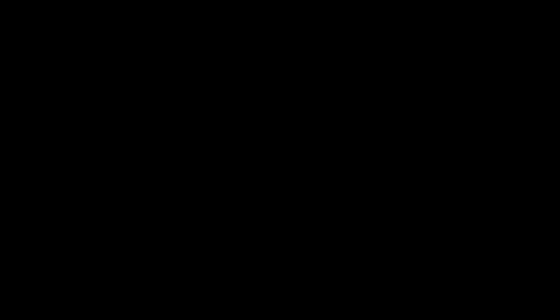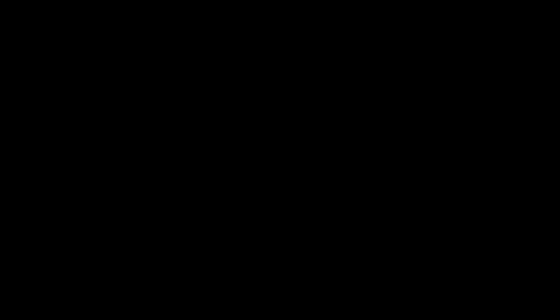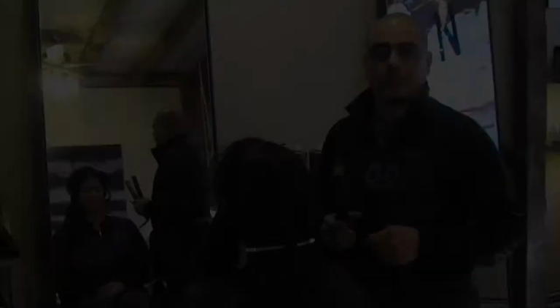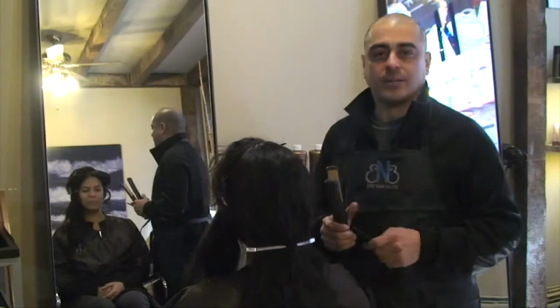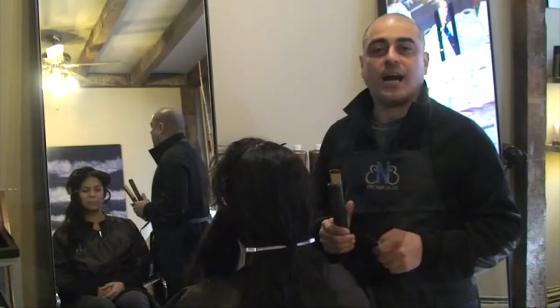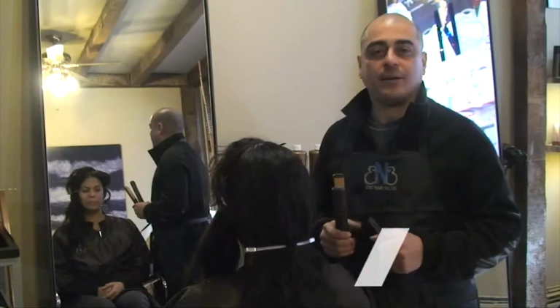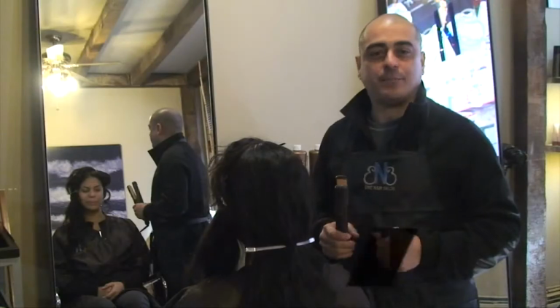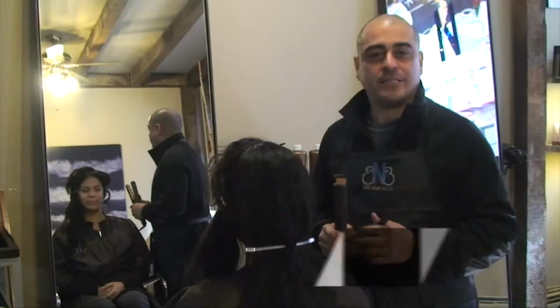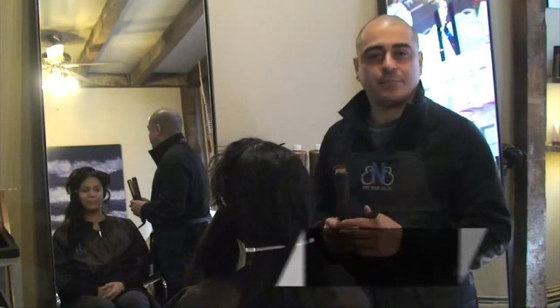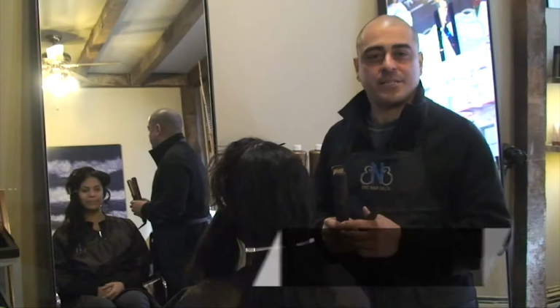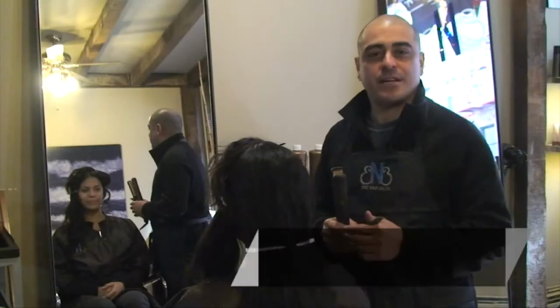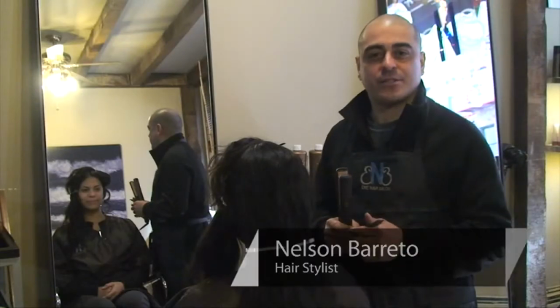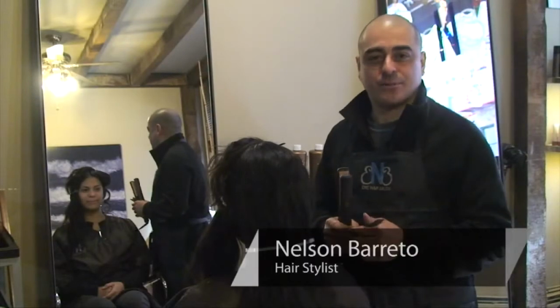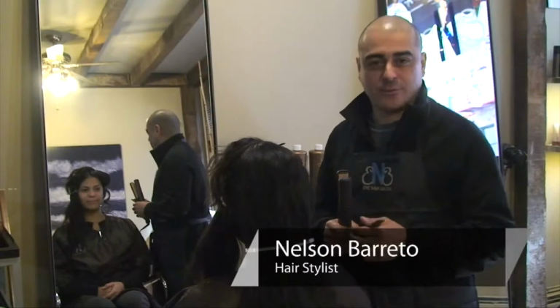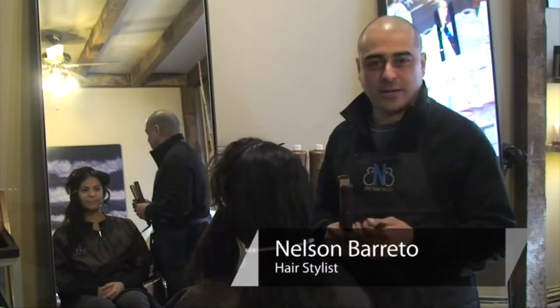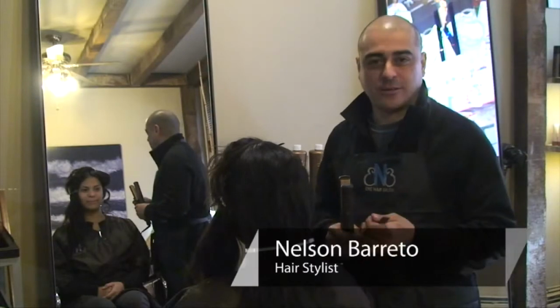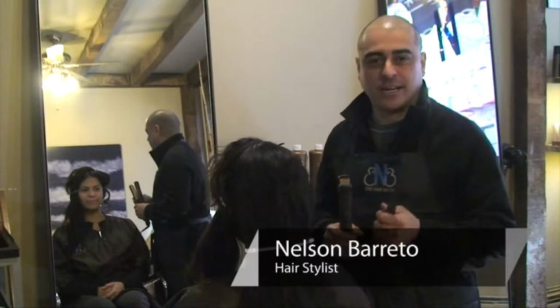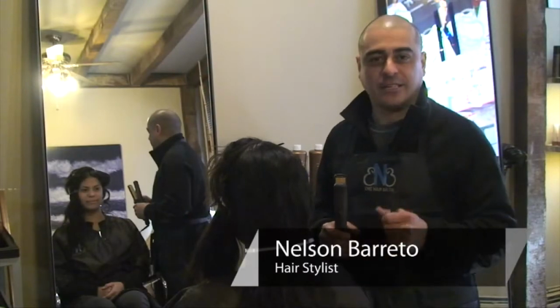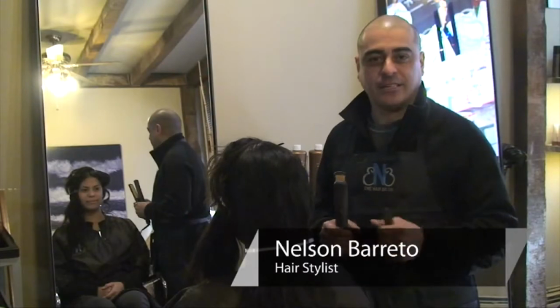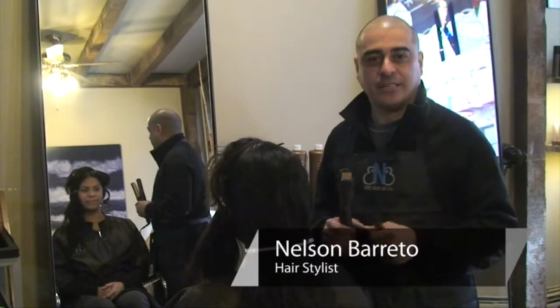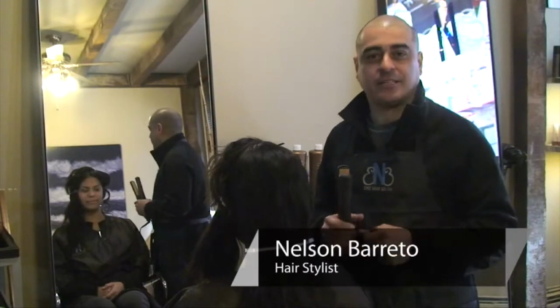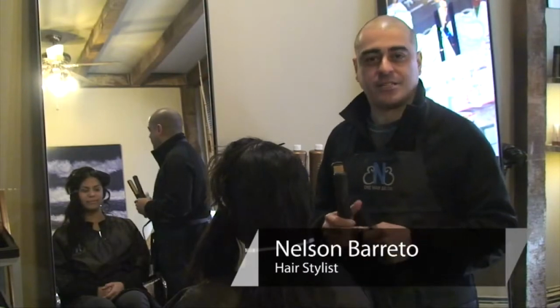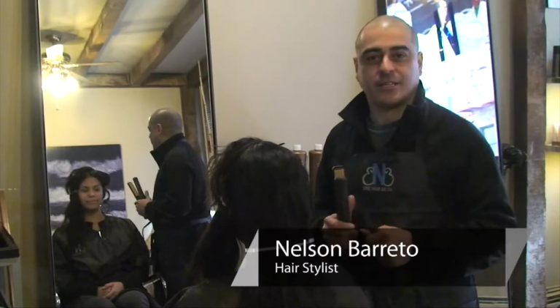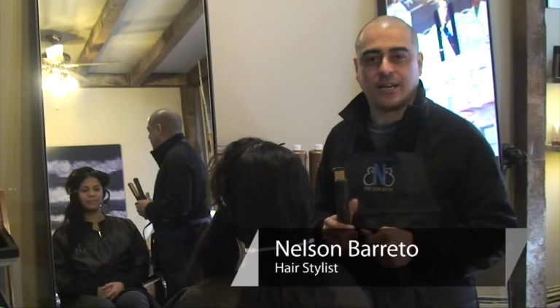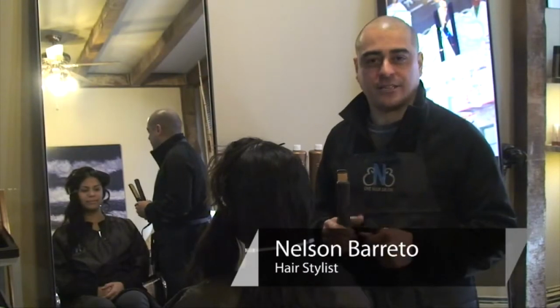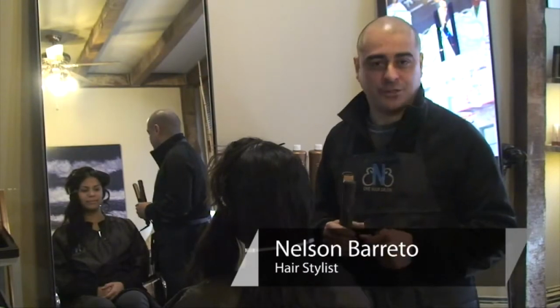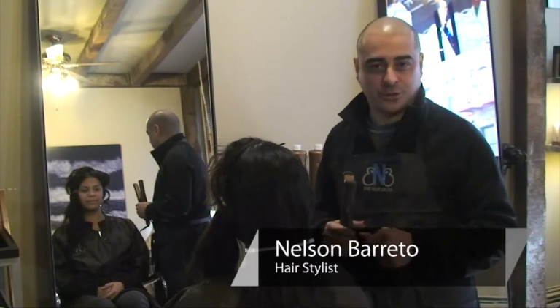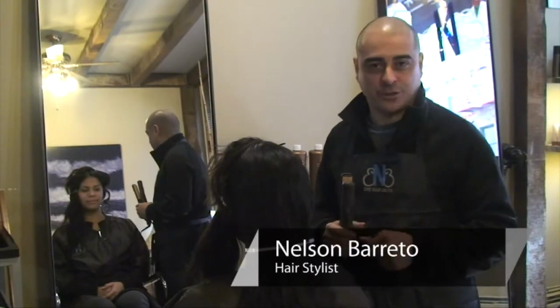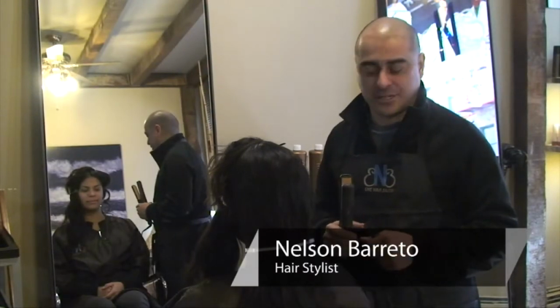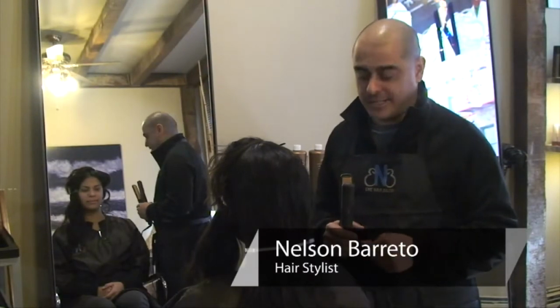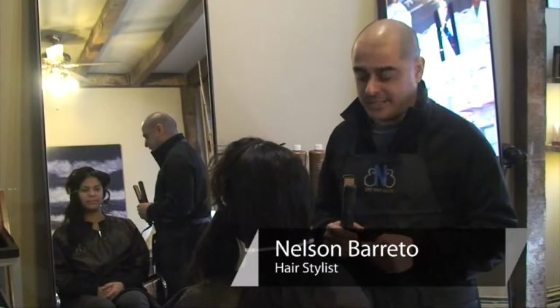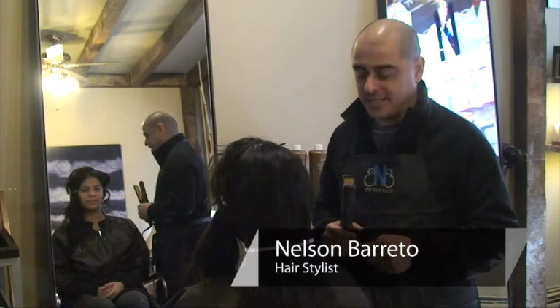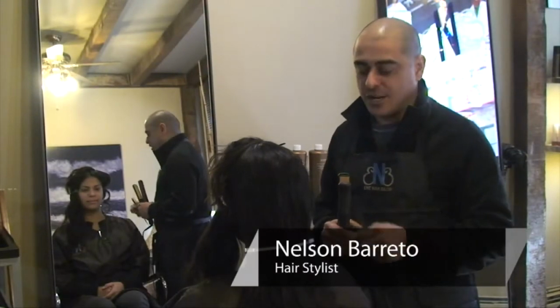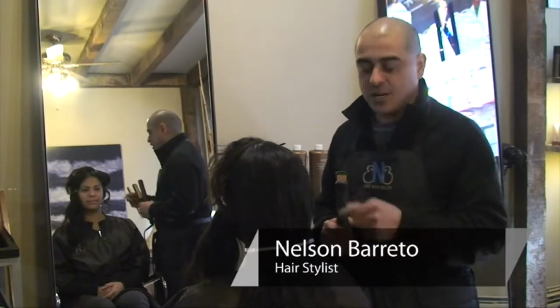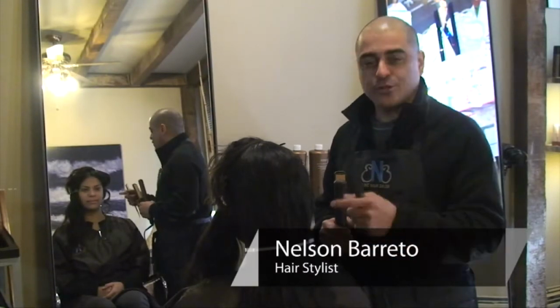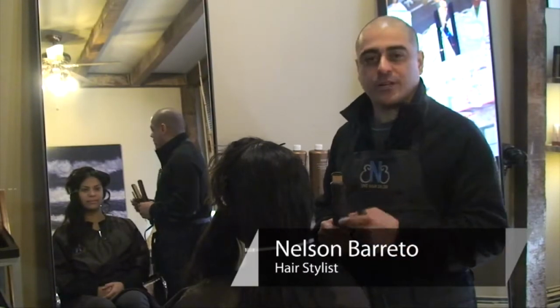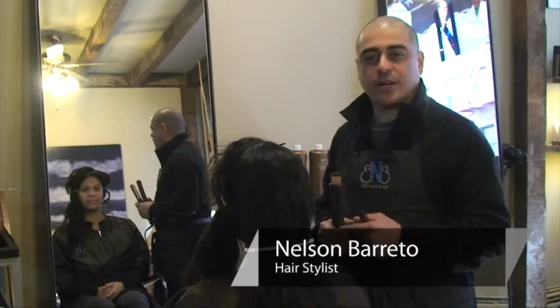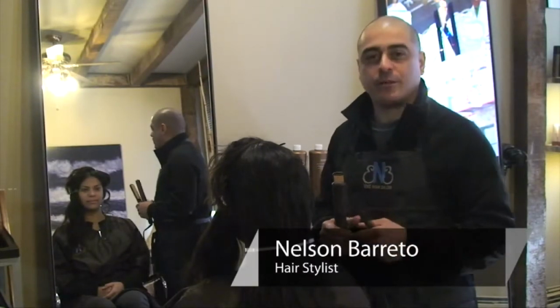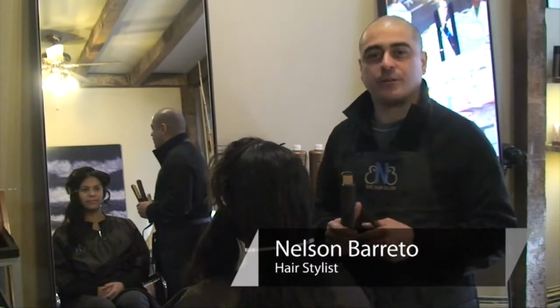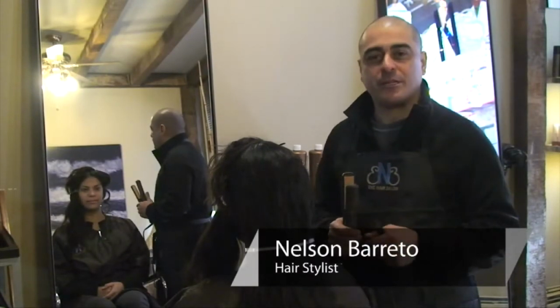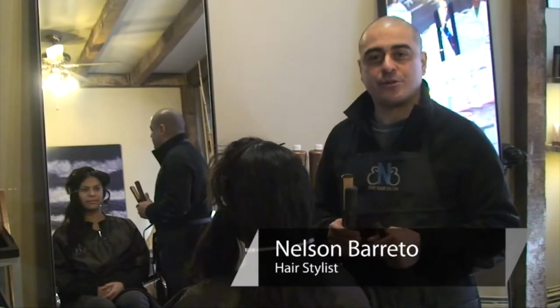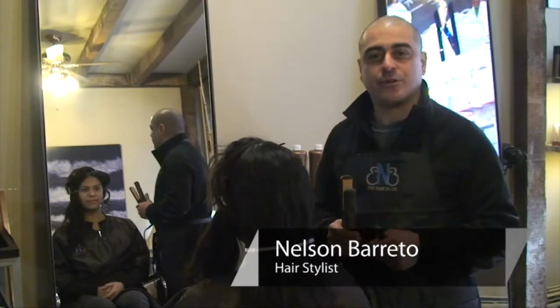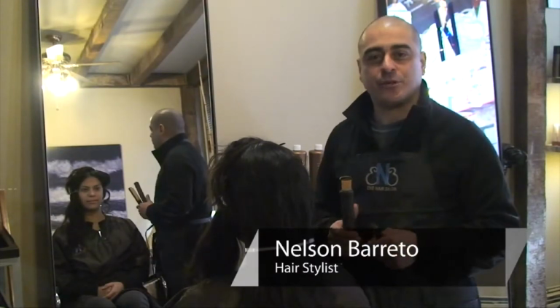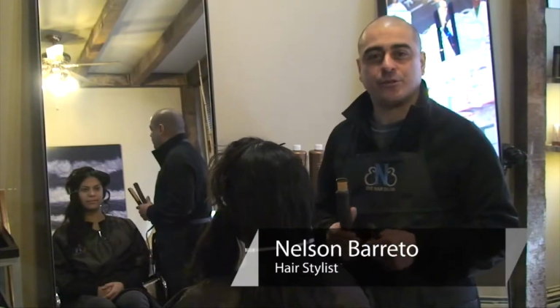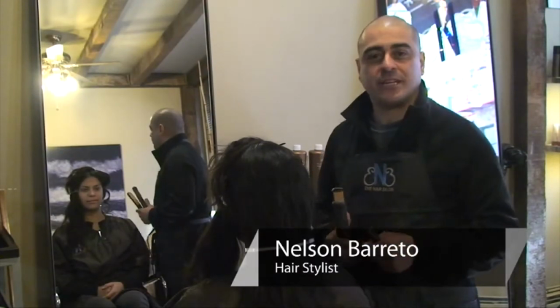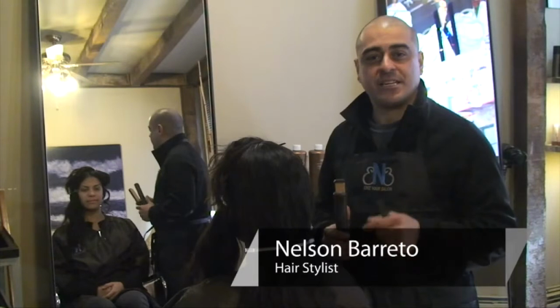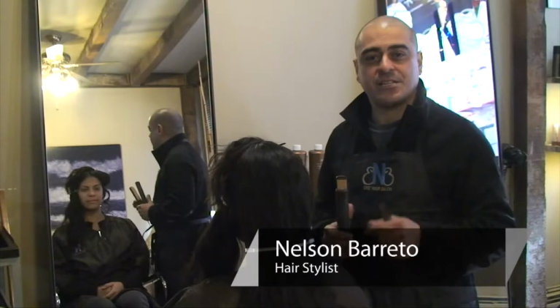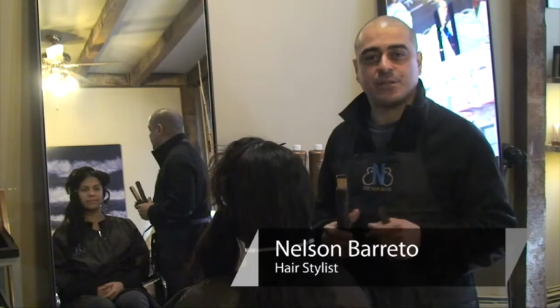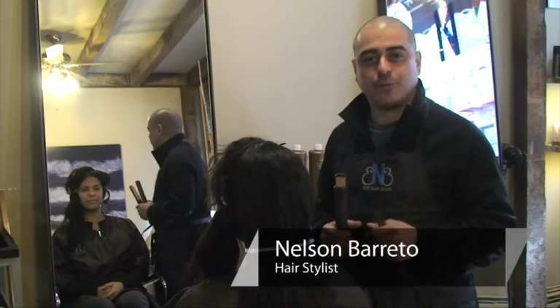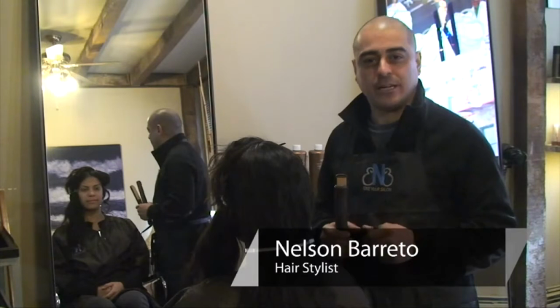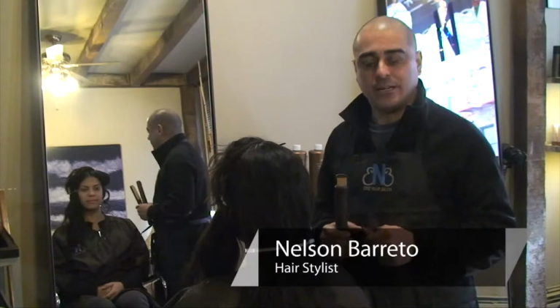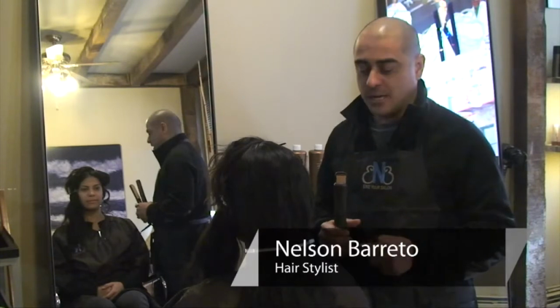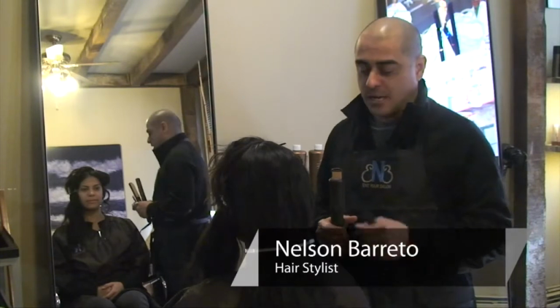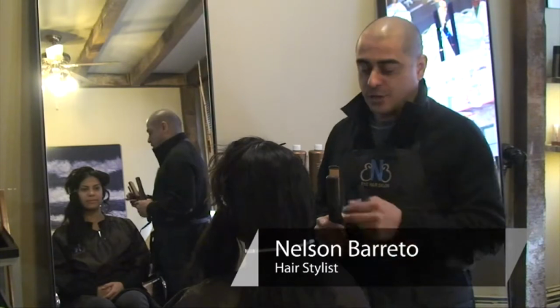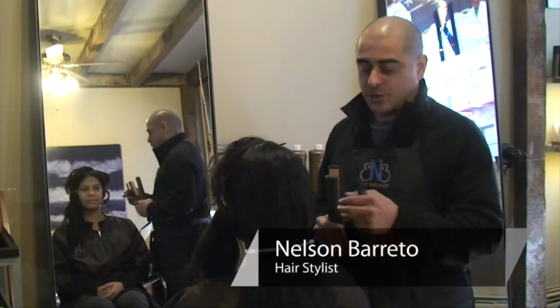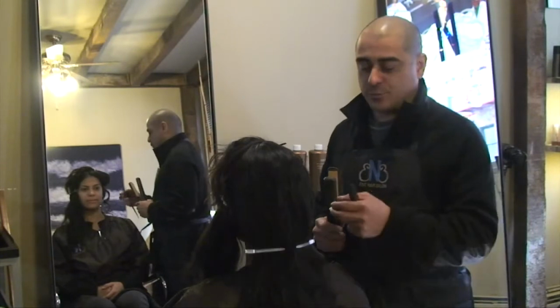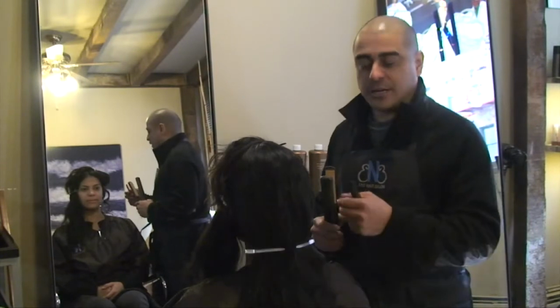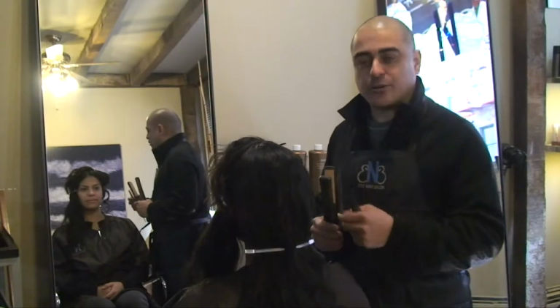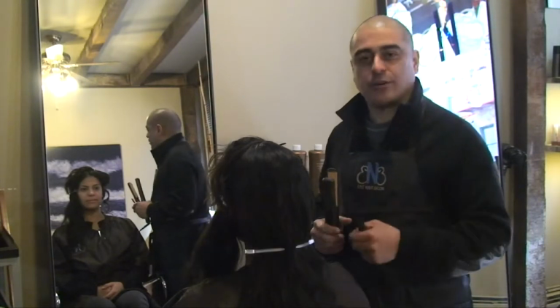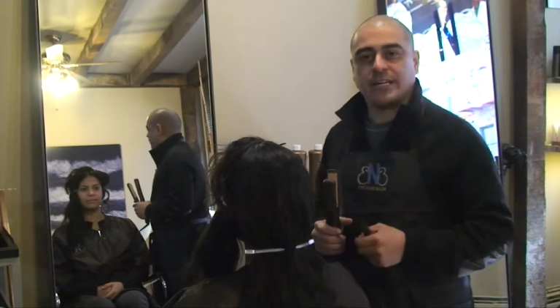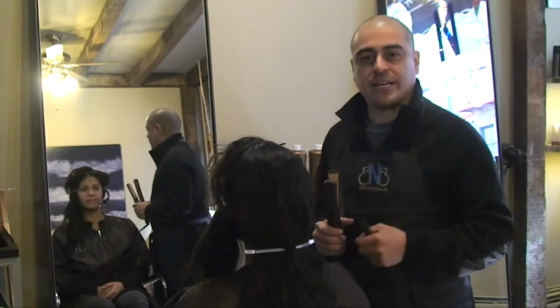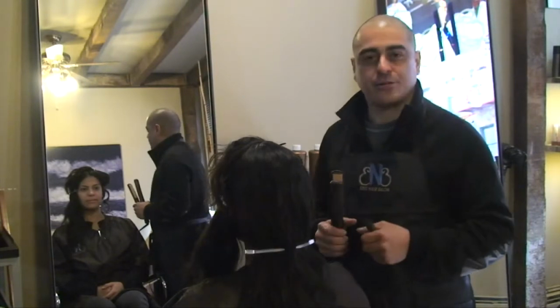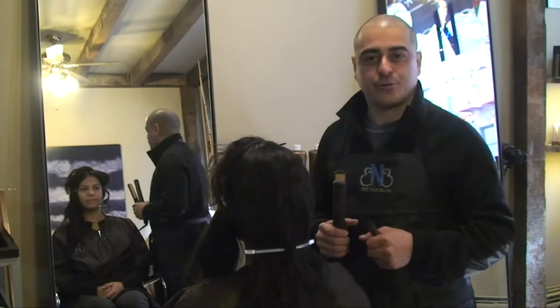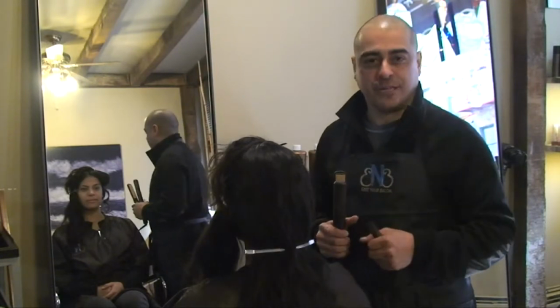Hi, my name is Nelson Moreto at E&E Salon in New York City. Today we're going to be showing you the easiest way to make curly hair straight.